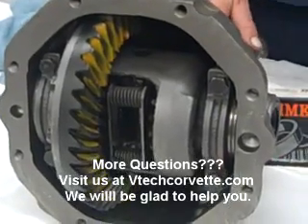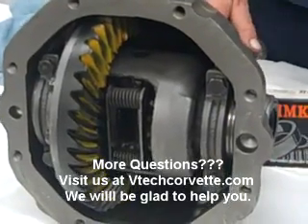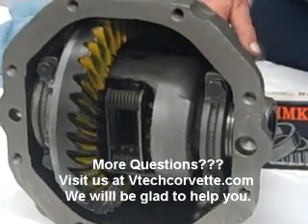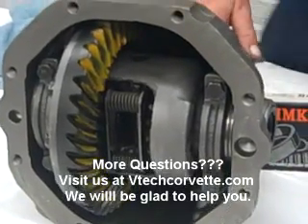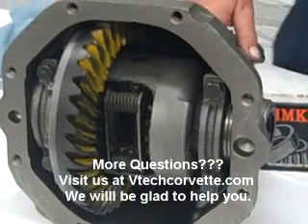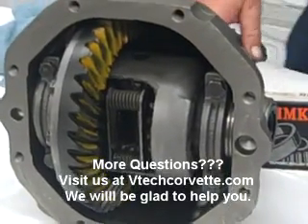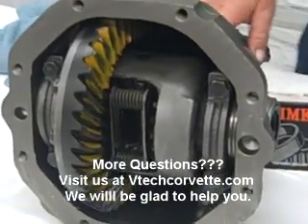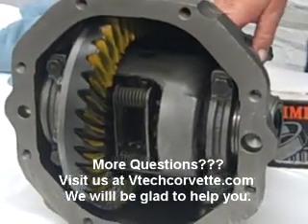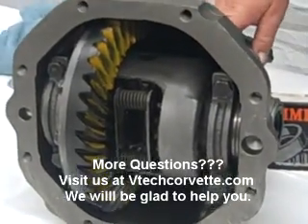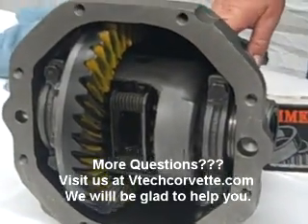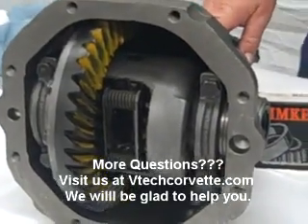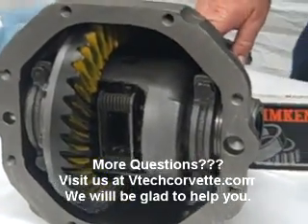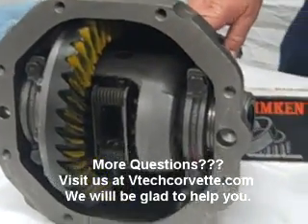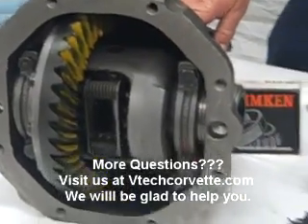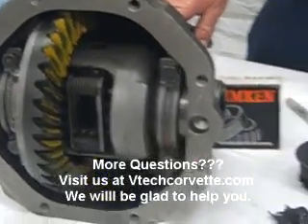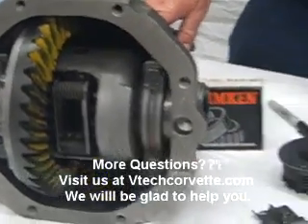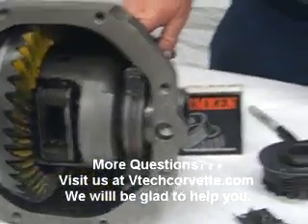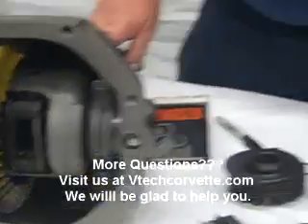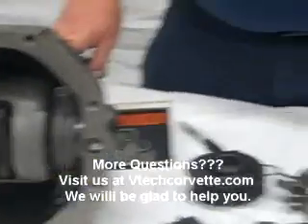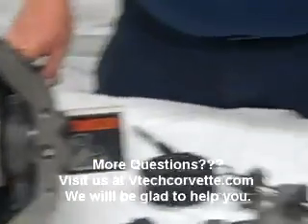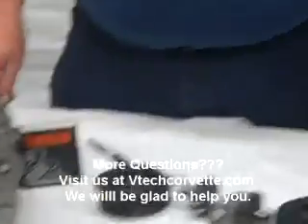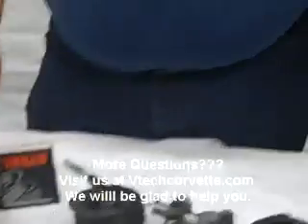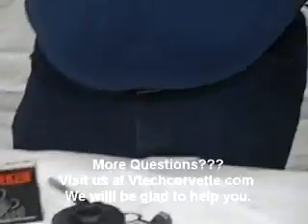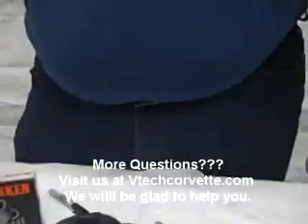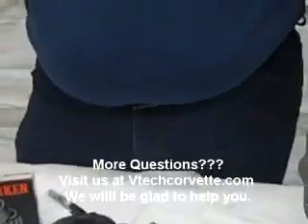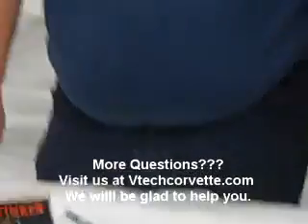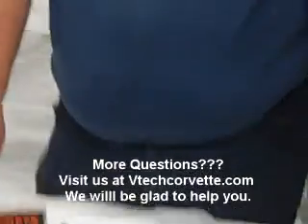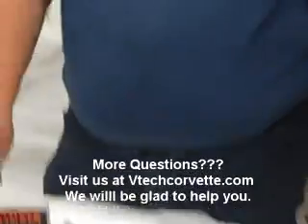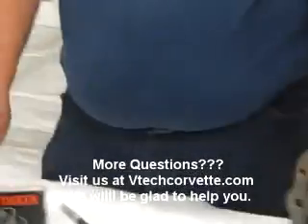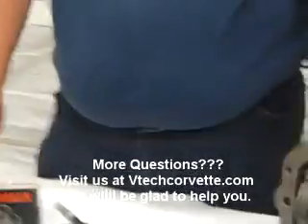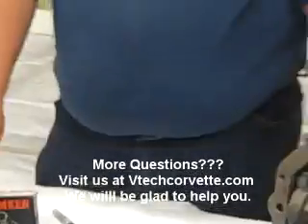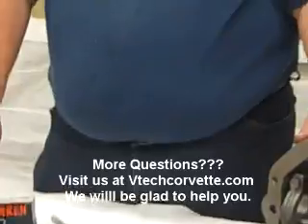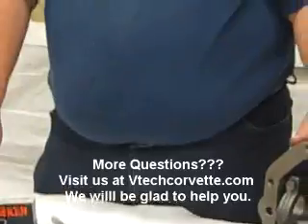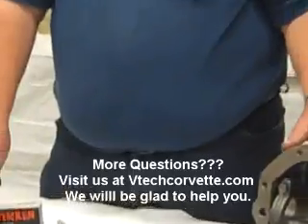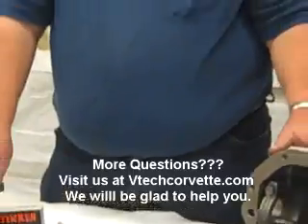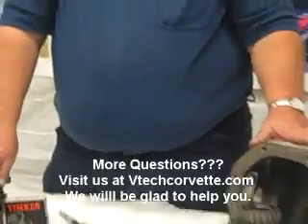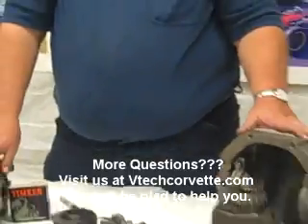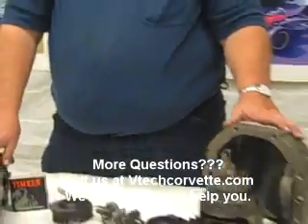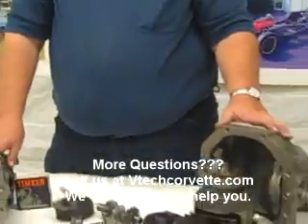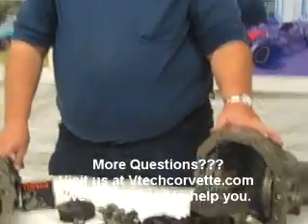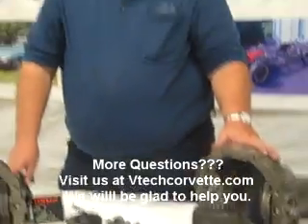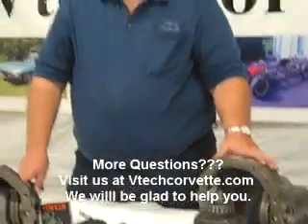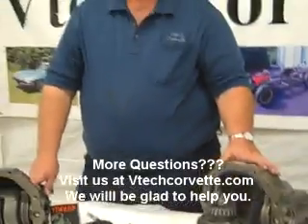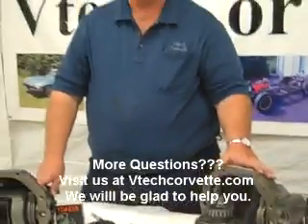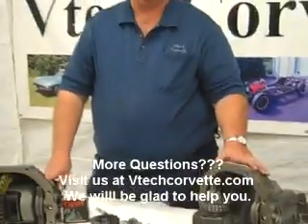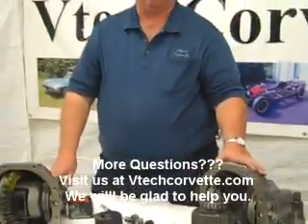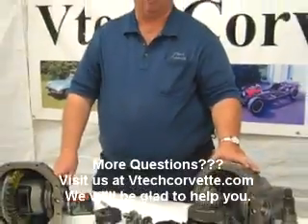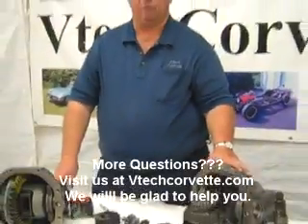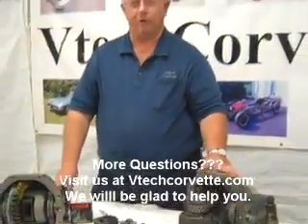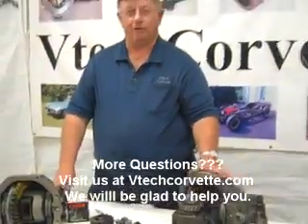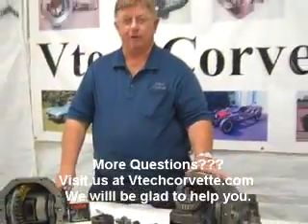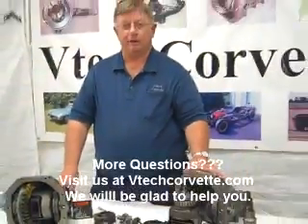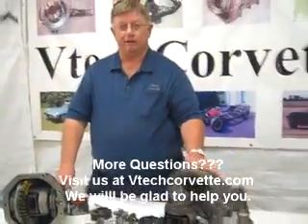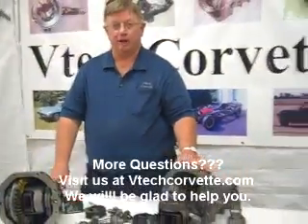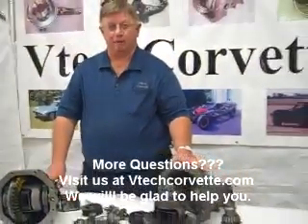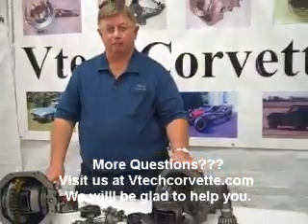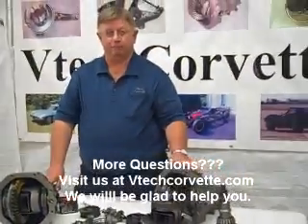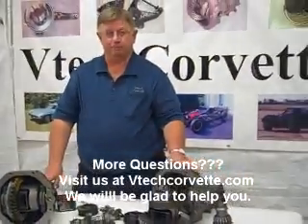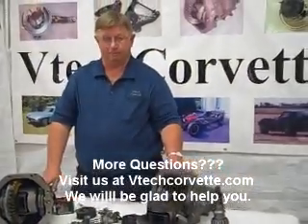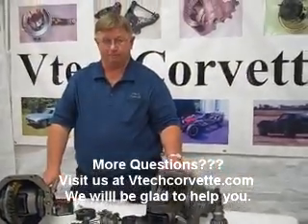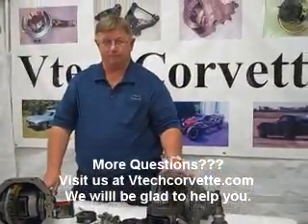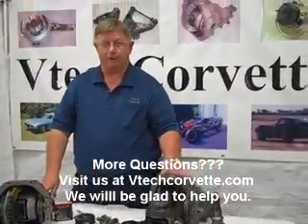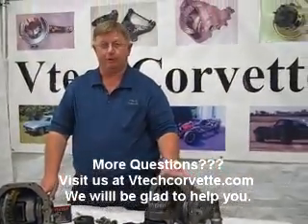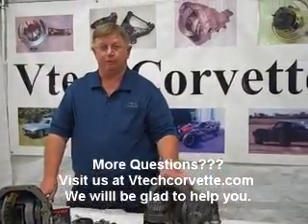If you have any other questions, check us out at VTechCorvette.com. Thank you.